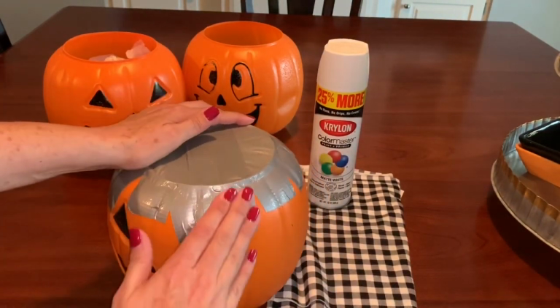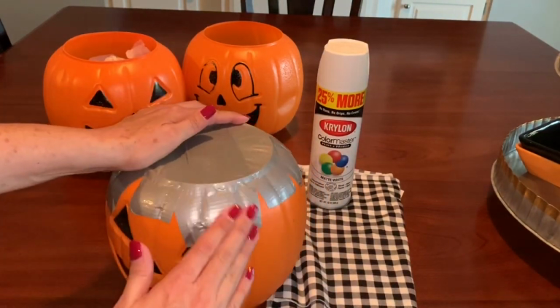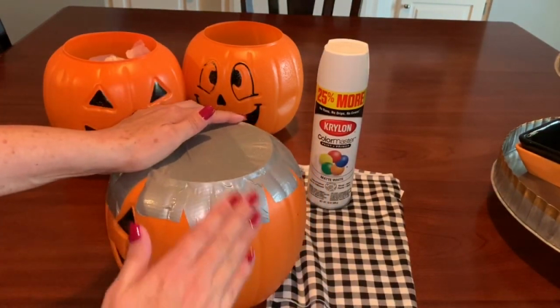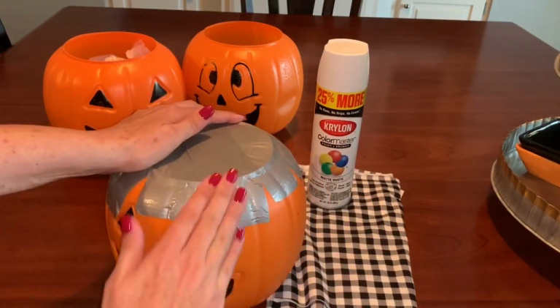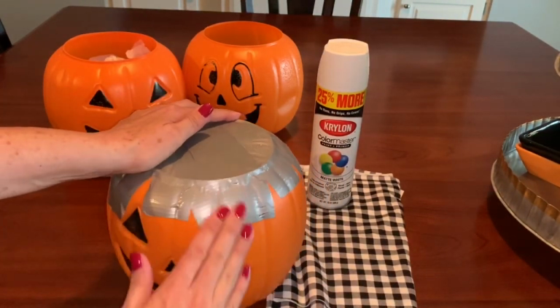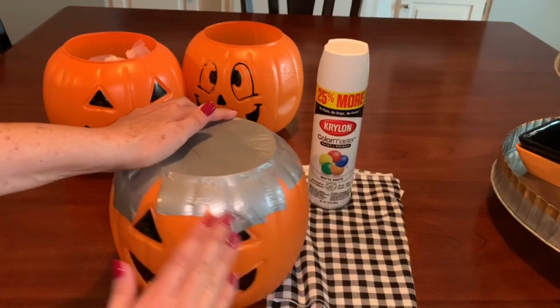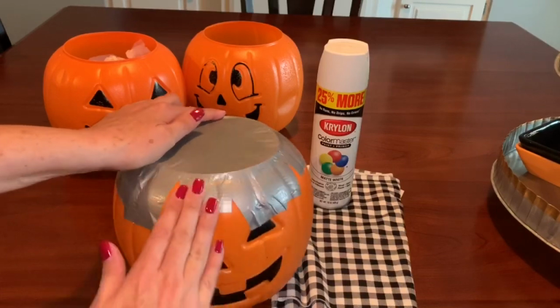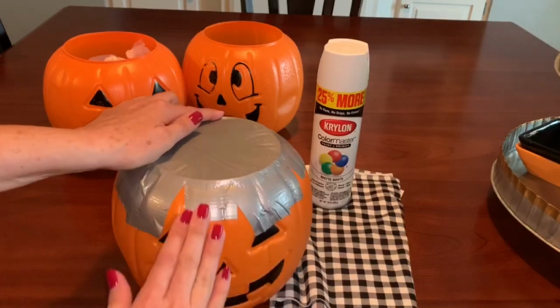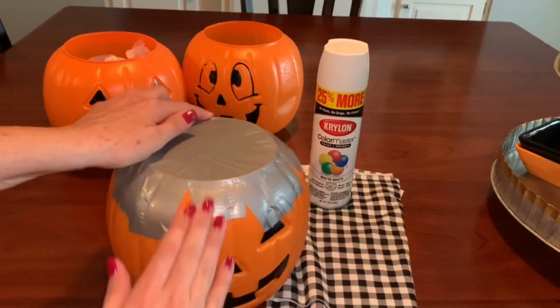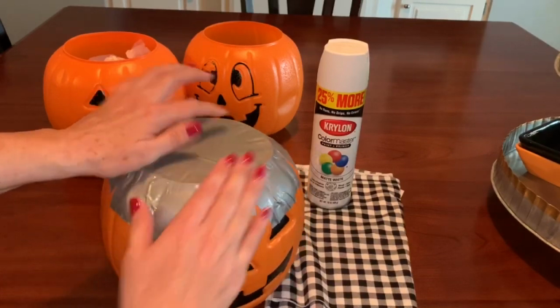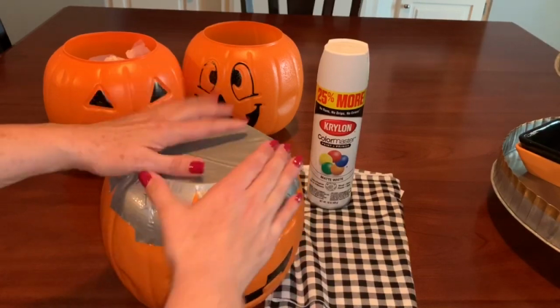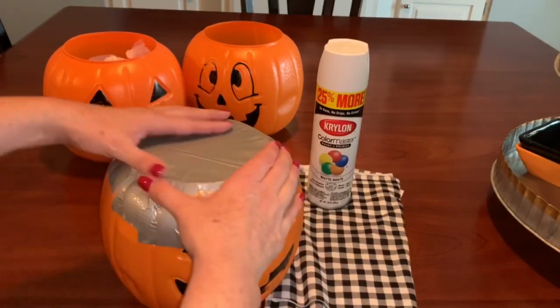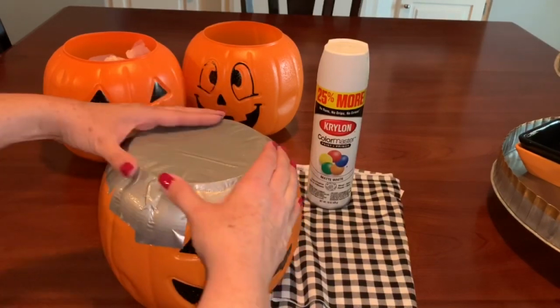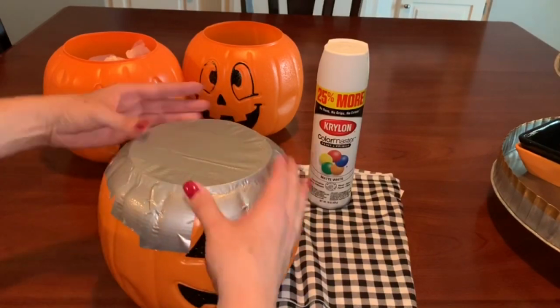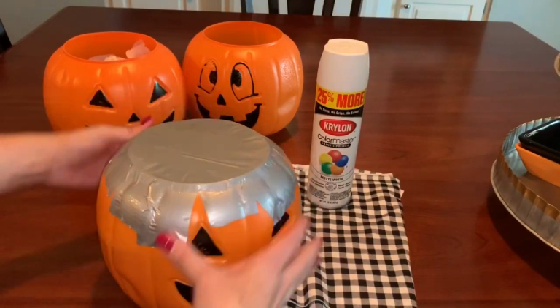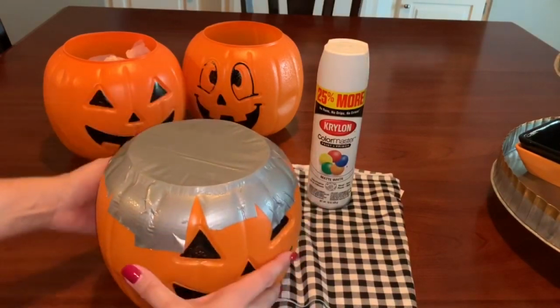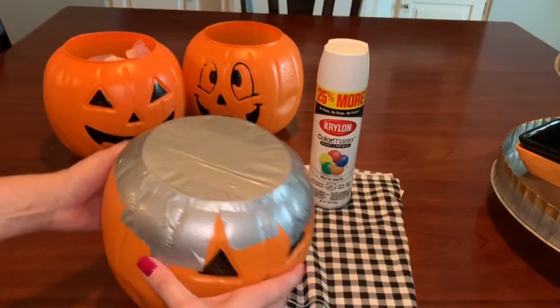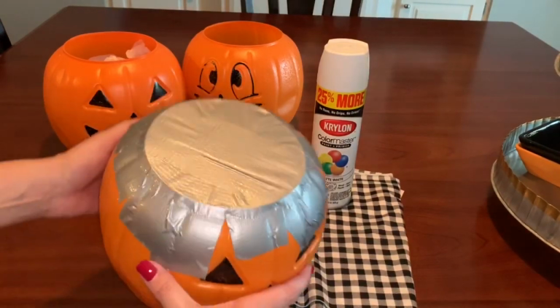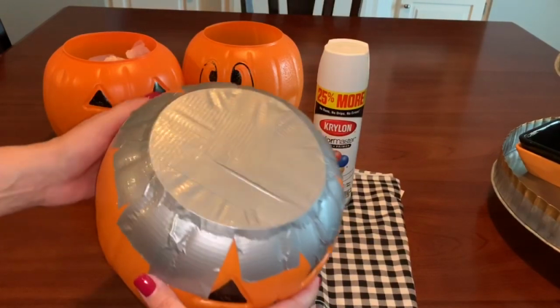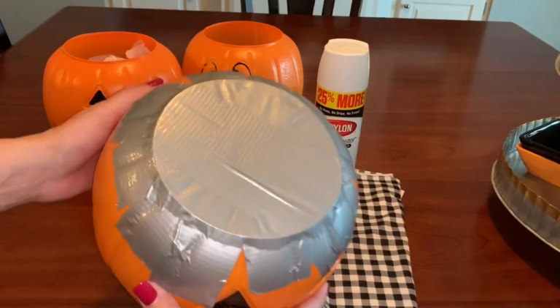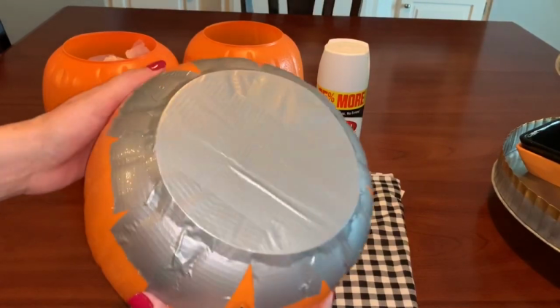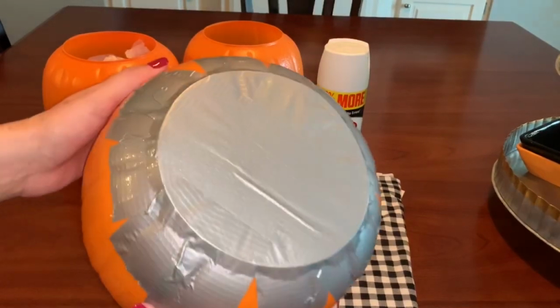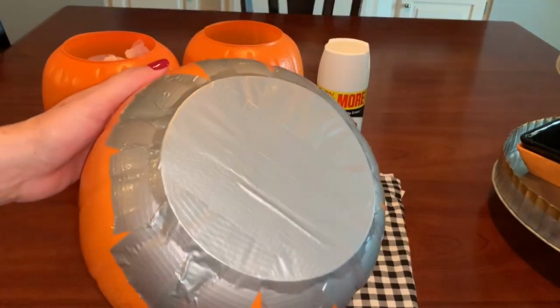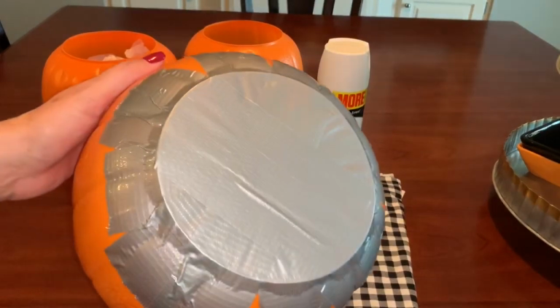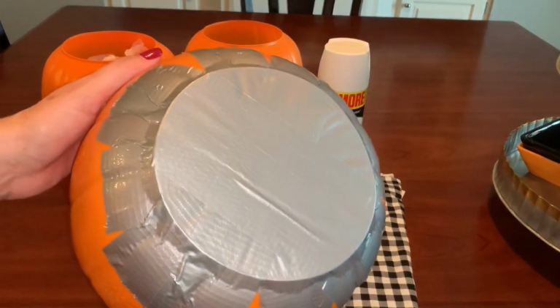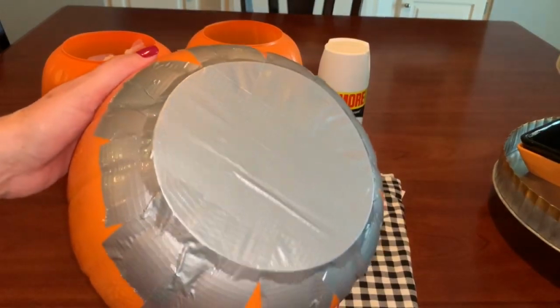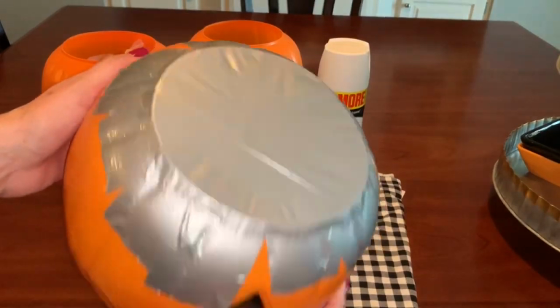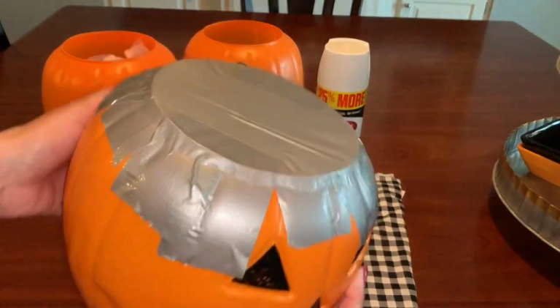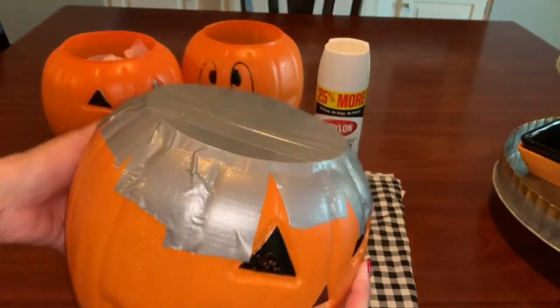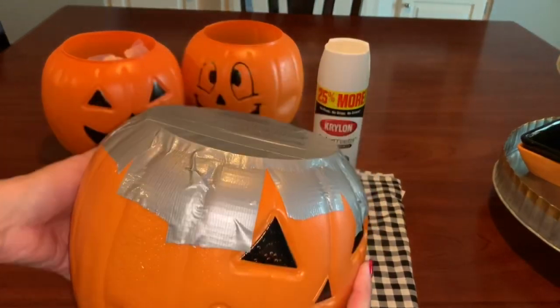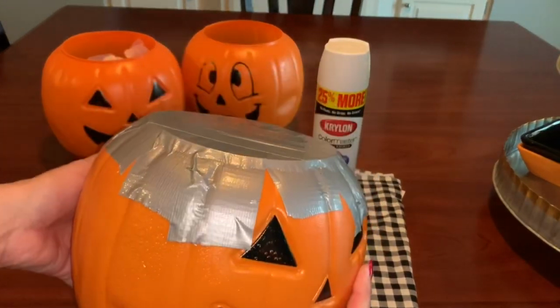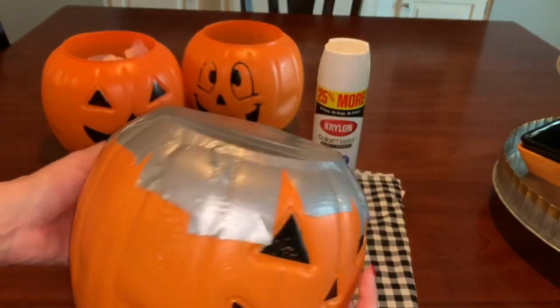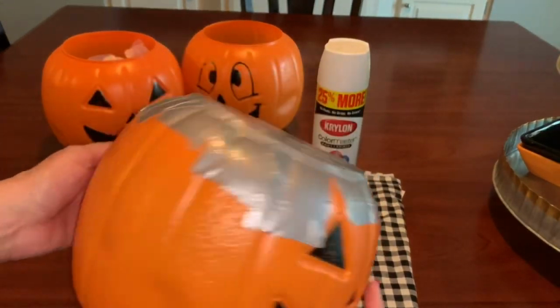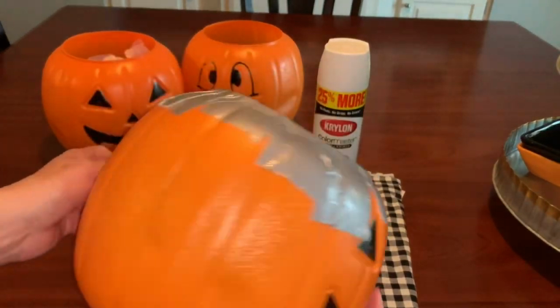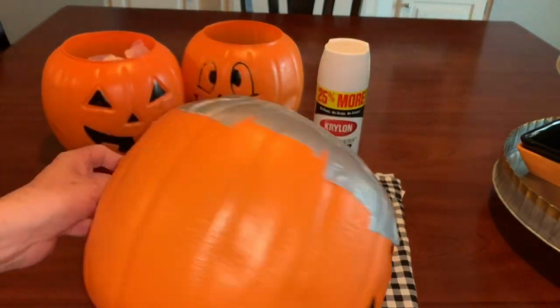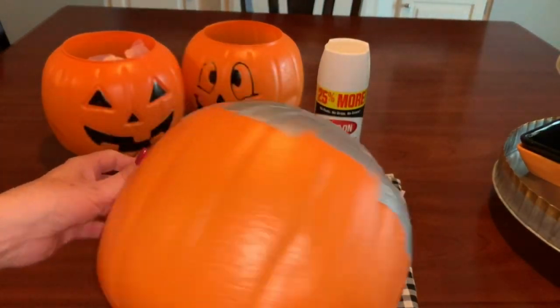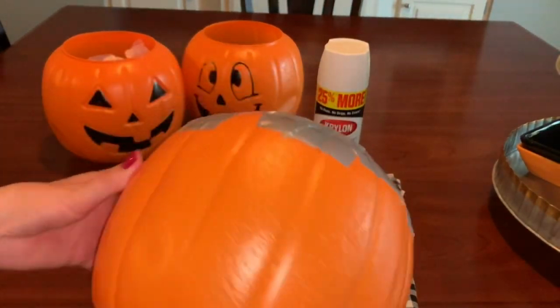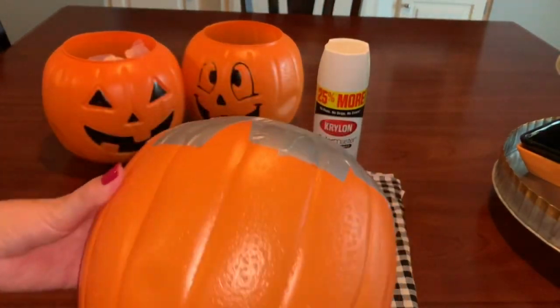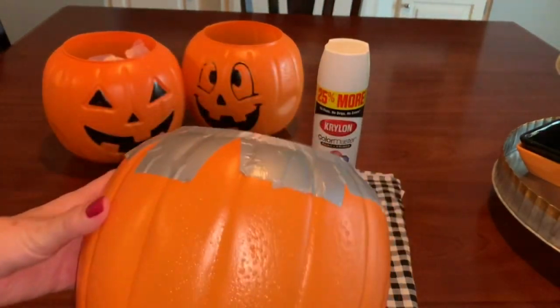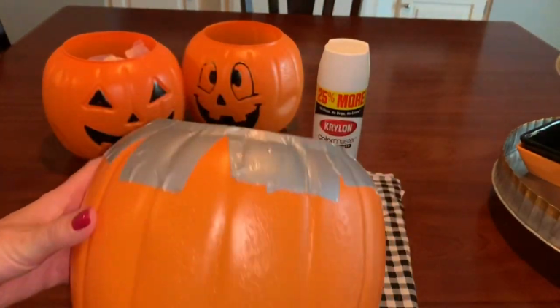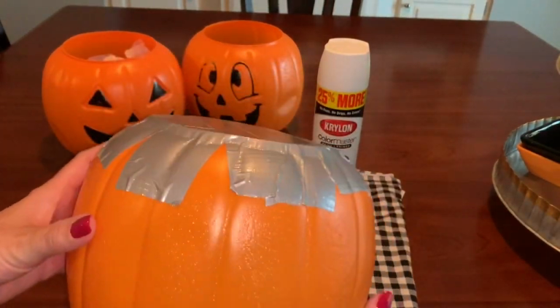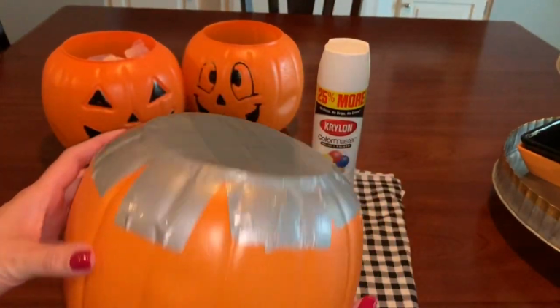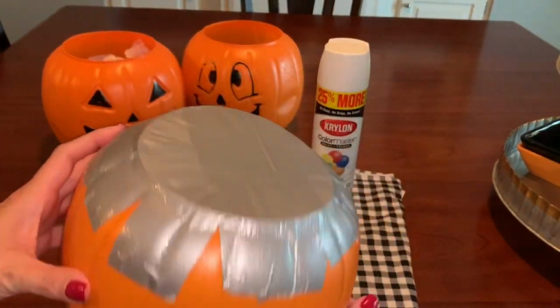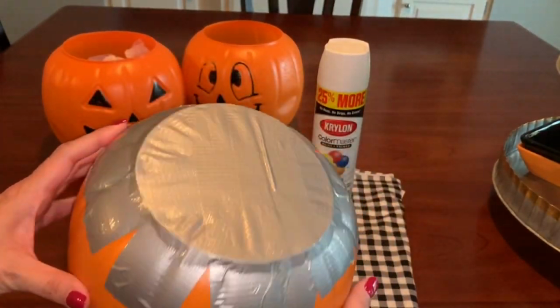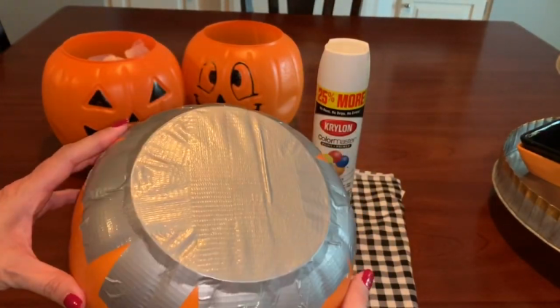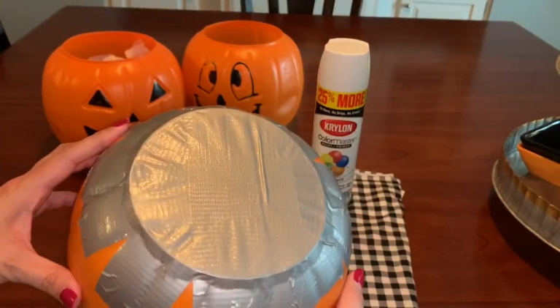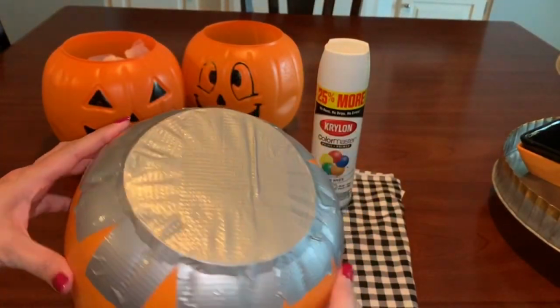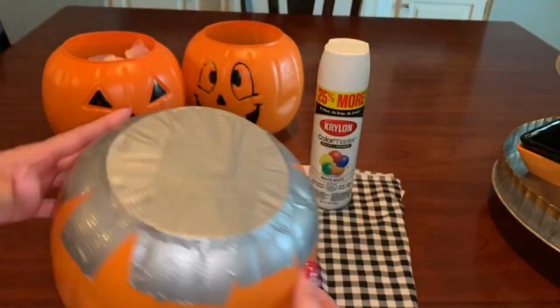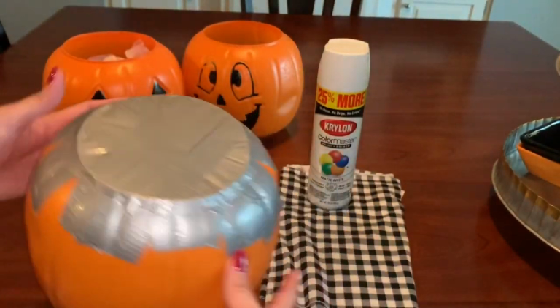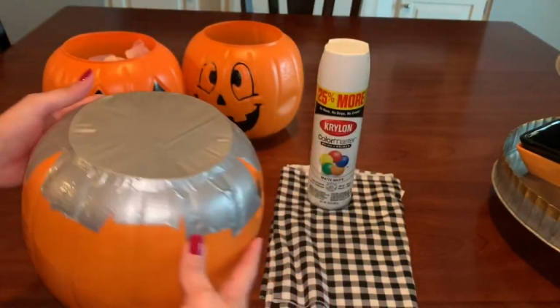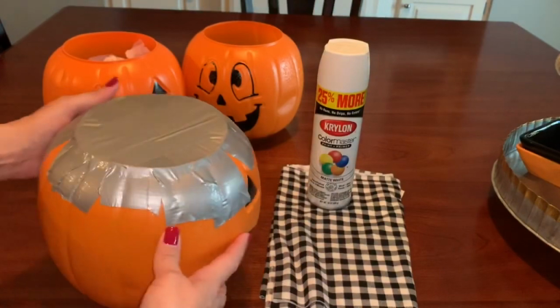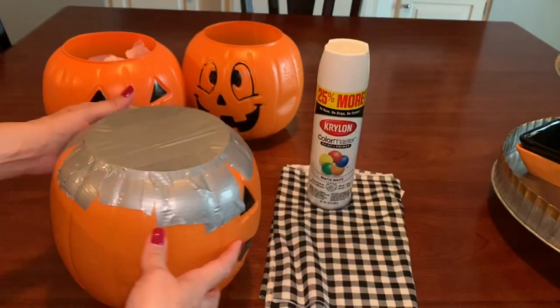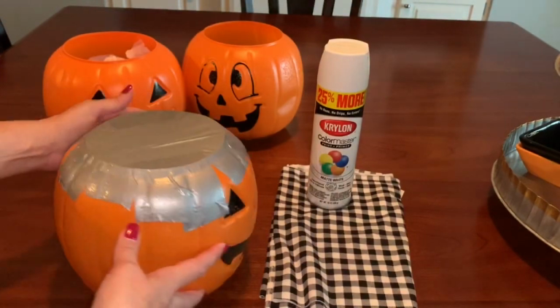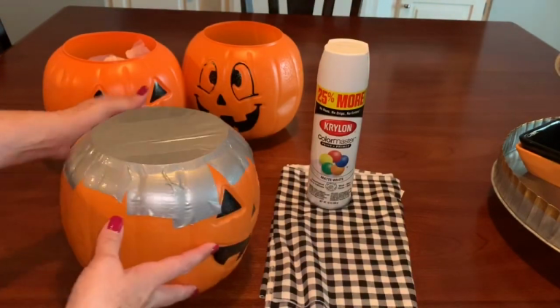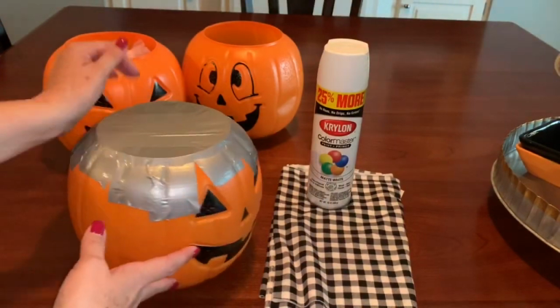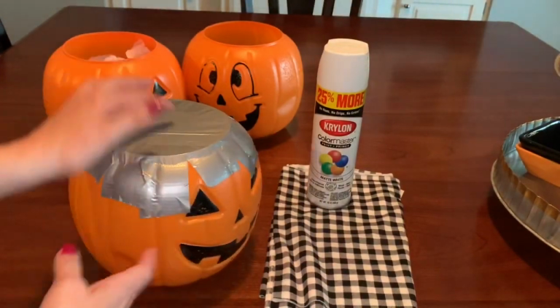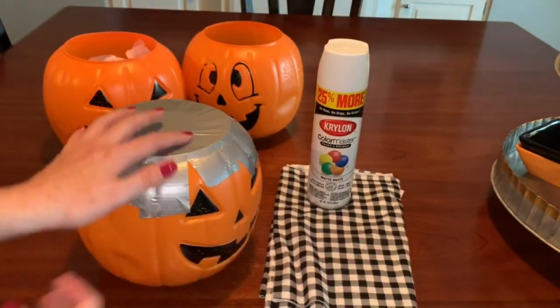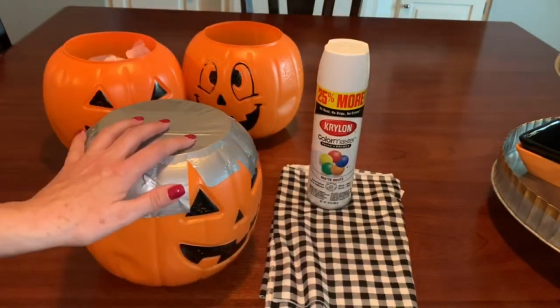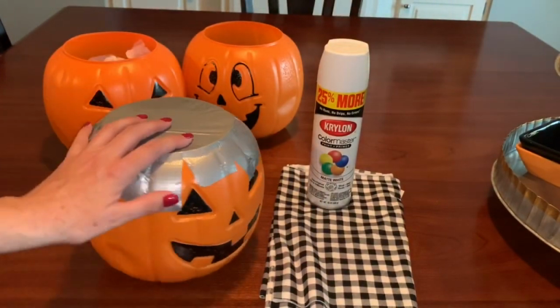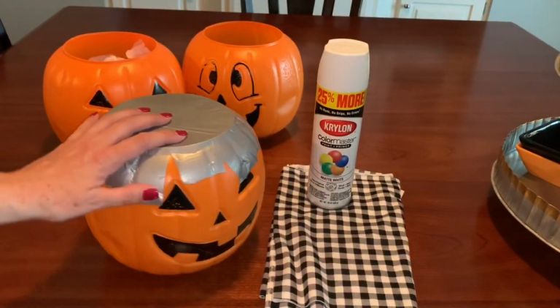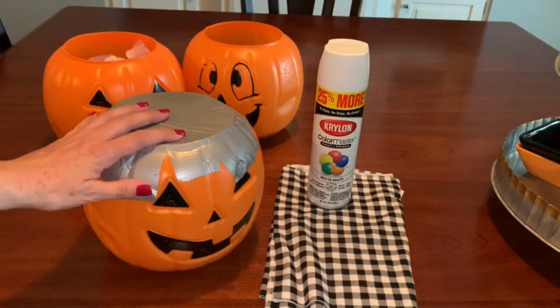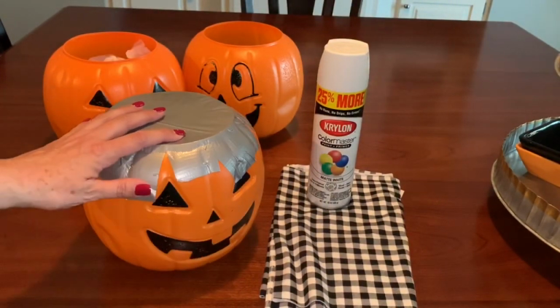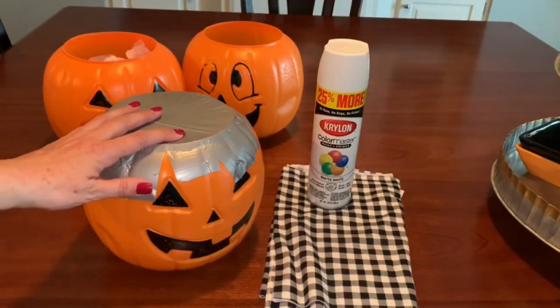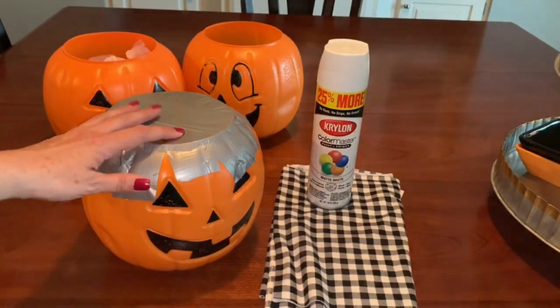I've got my duct tape all along the top of the pumpkin and I'm just pressing it in so it'll be really nice and pressed down tight before I start to spray paint these pumpkins.